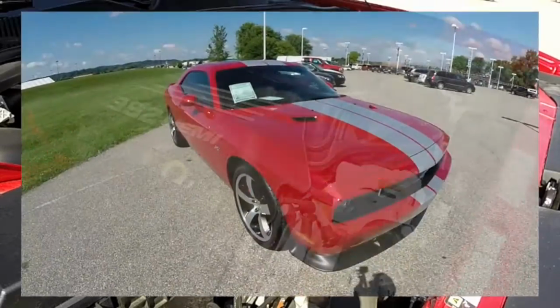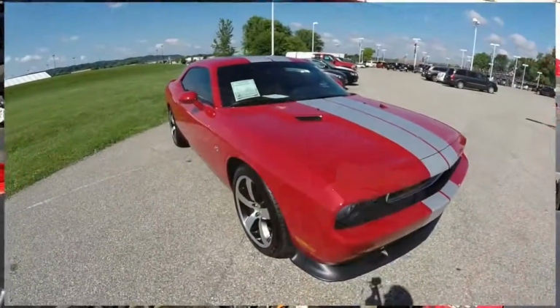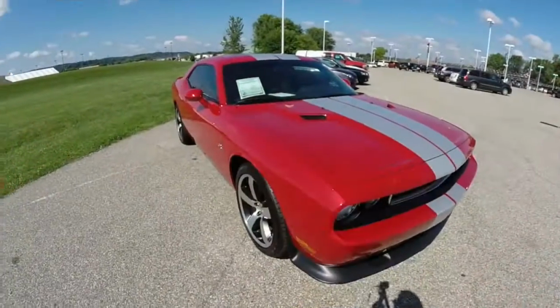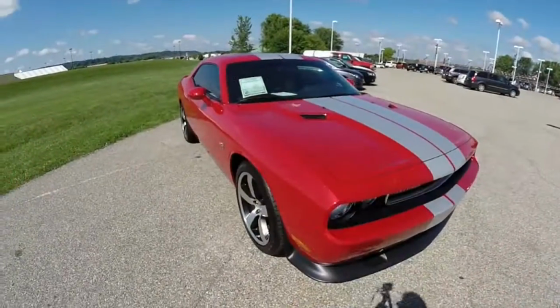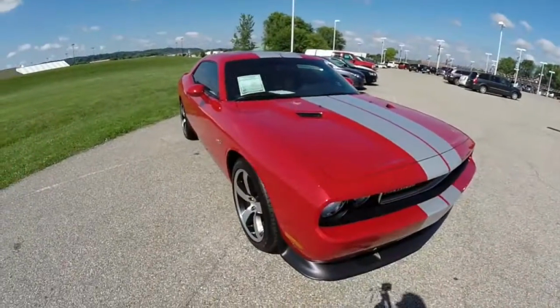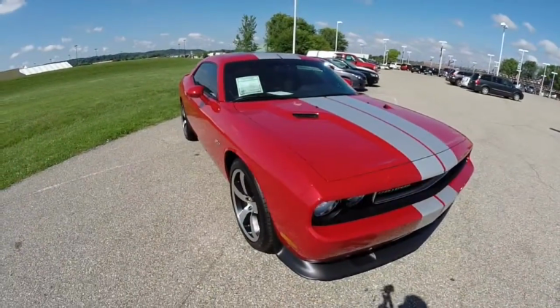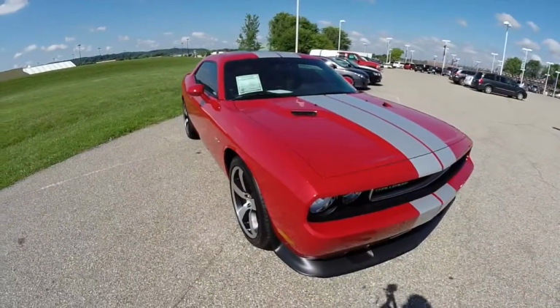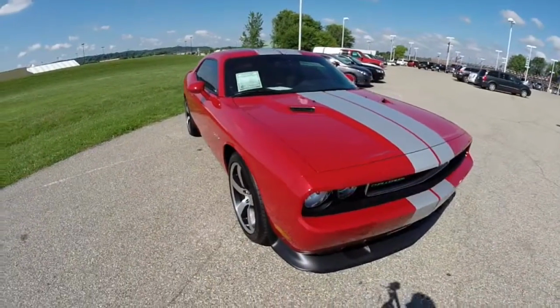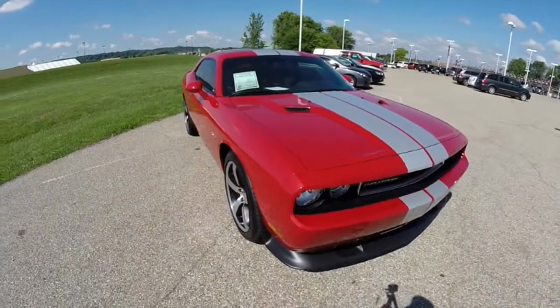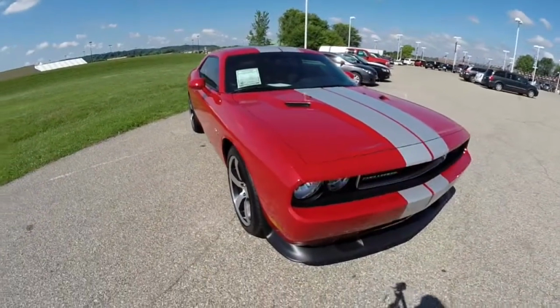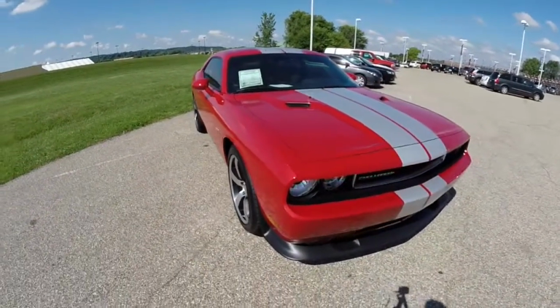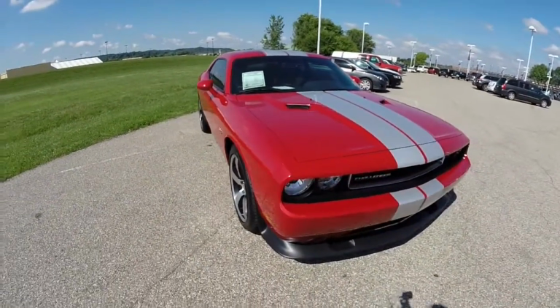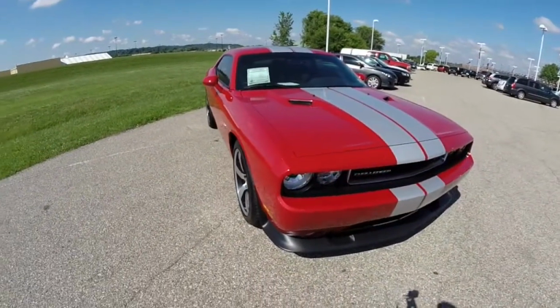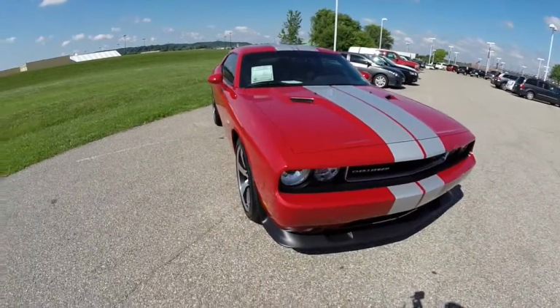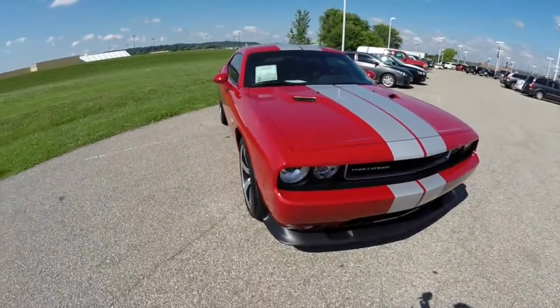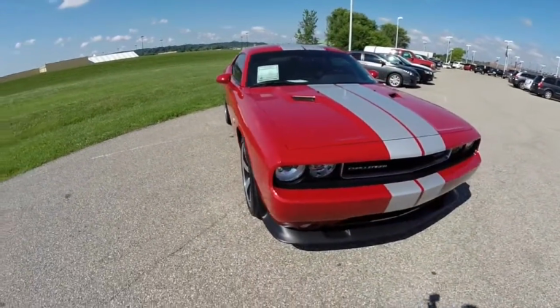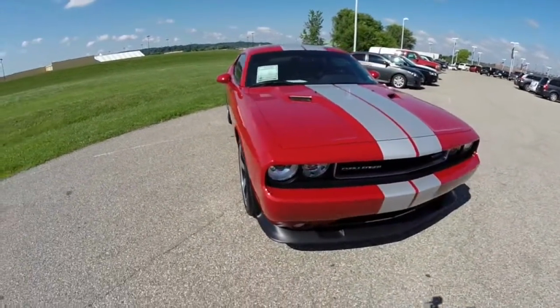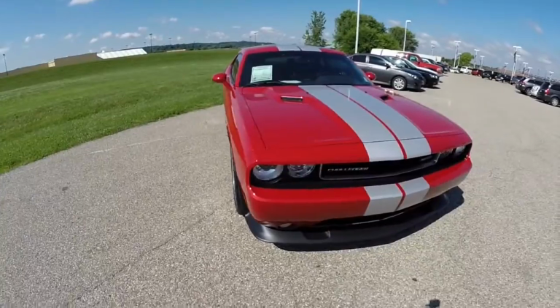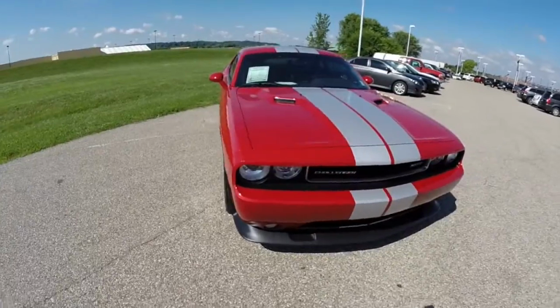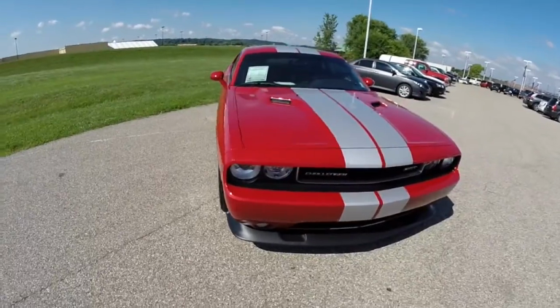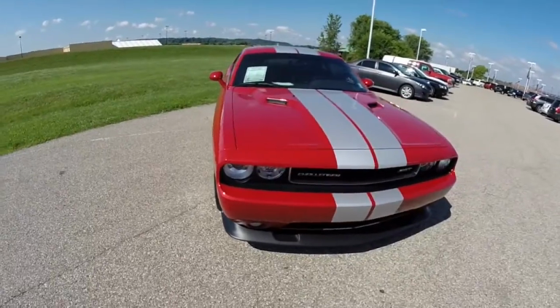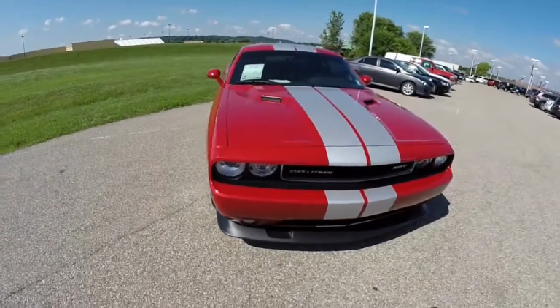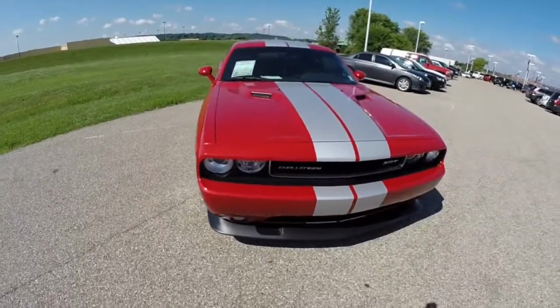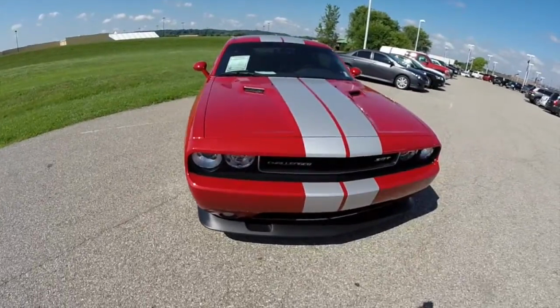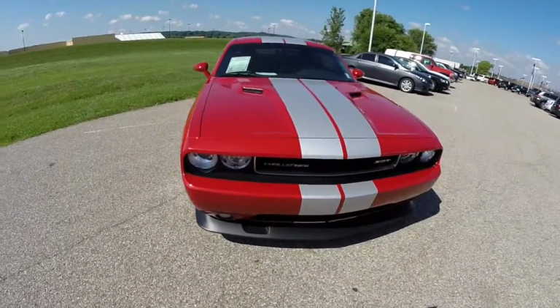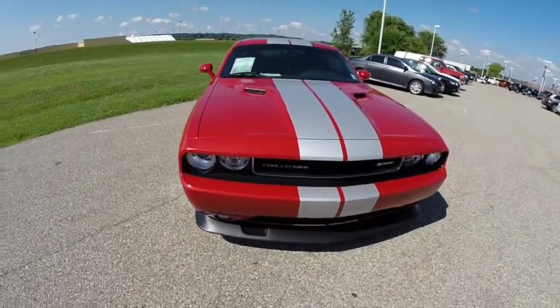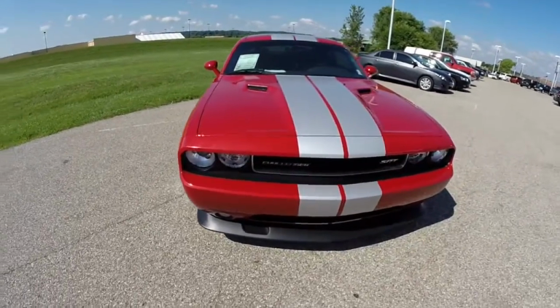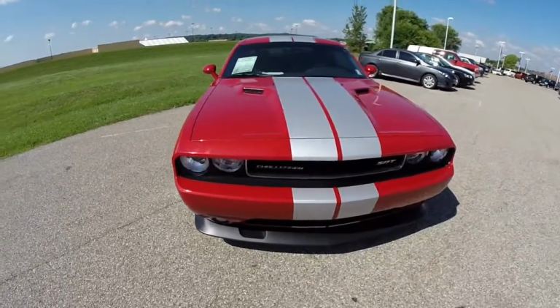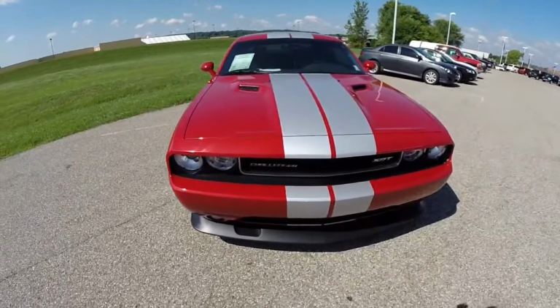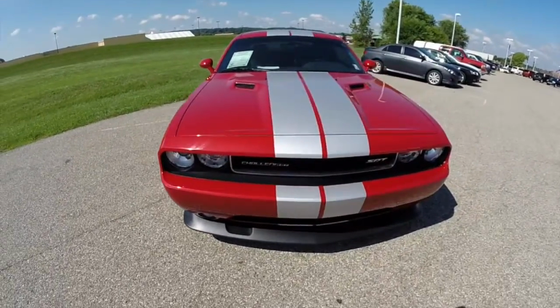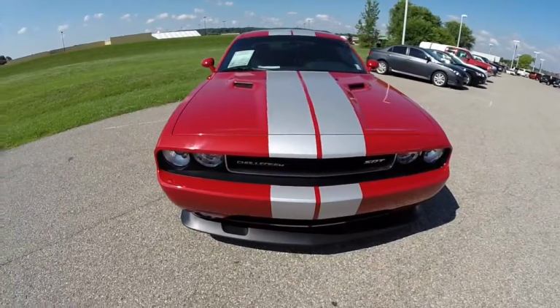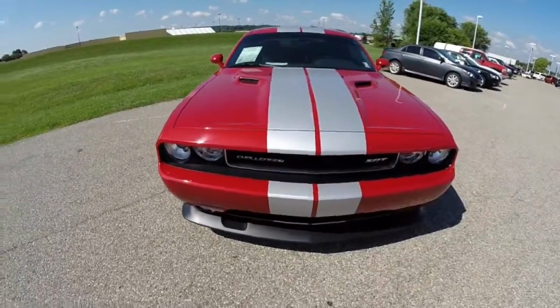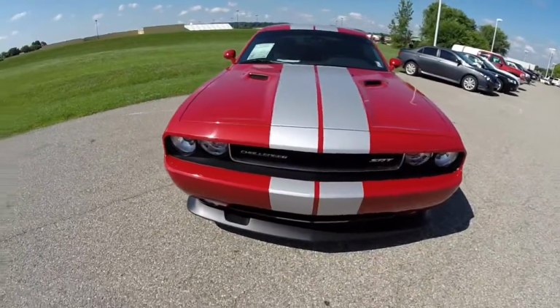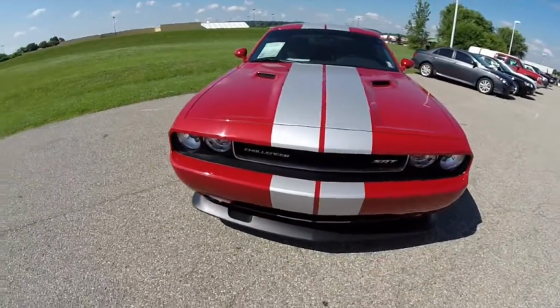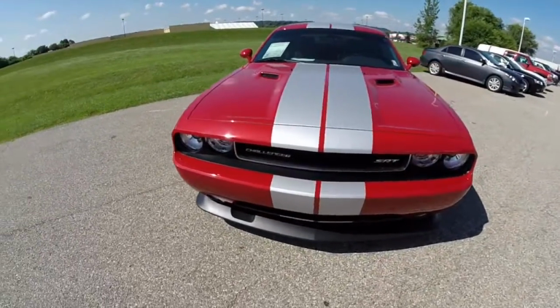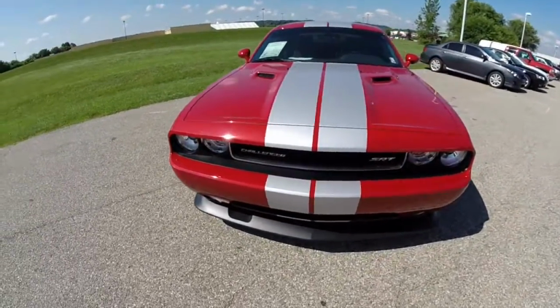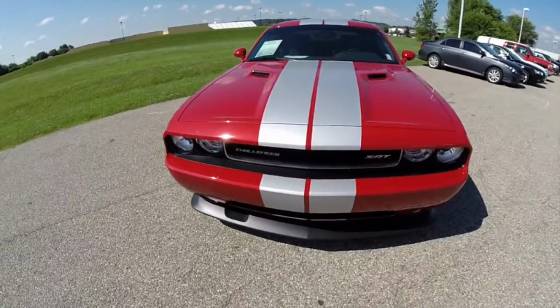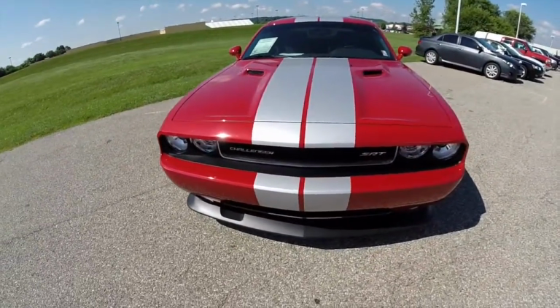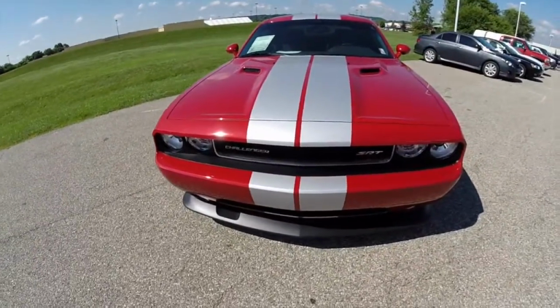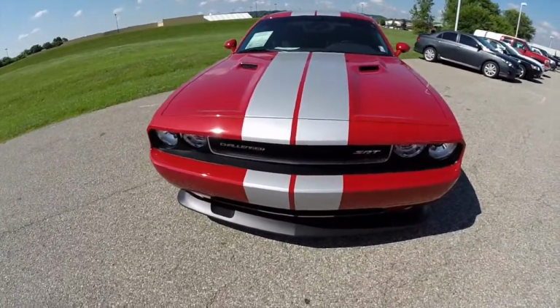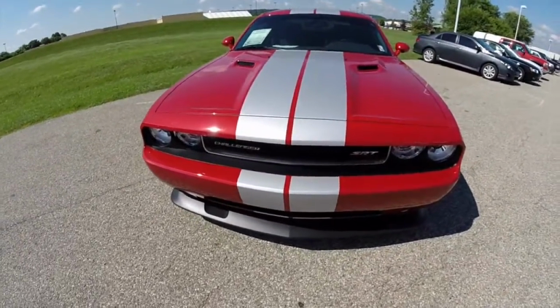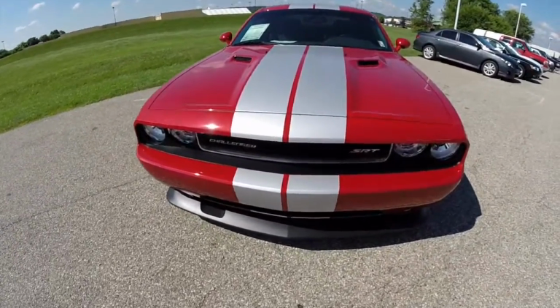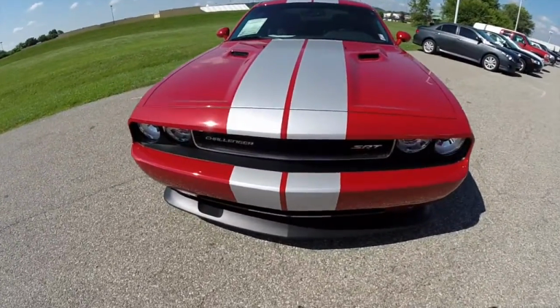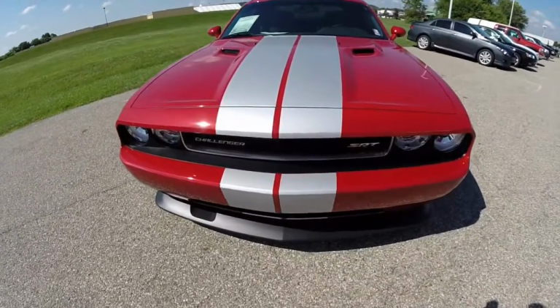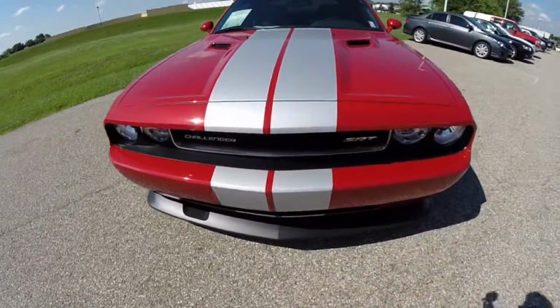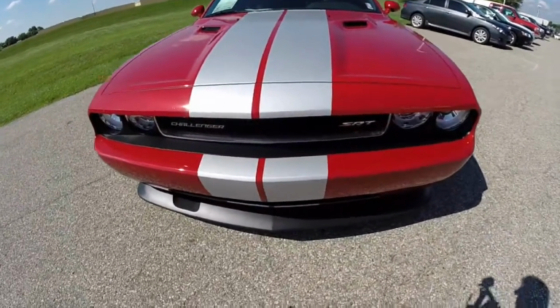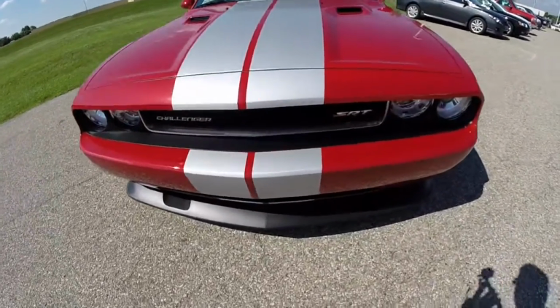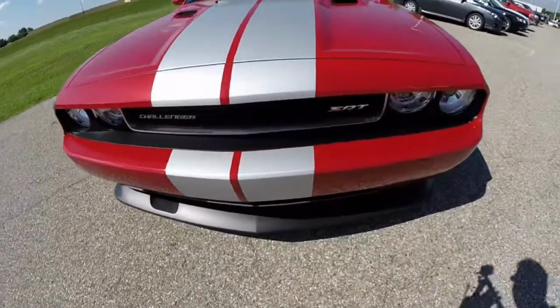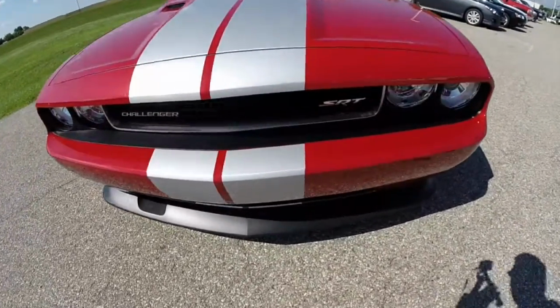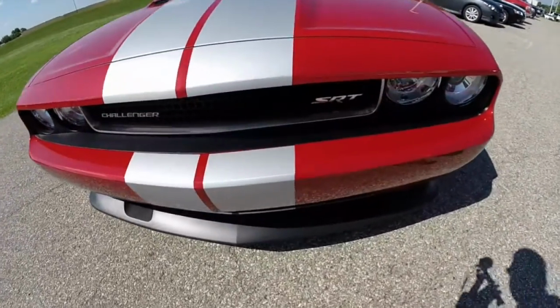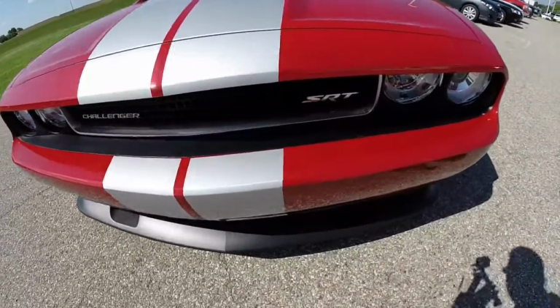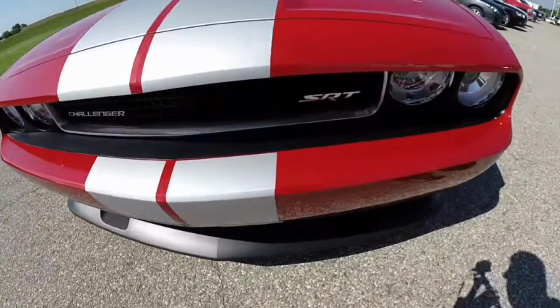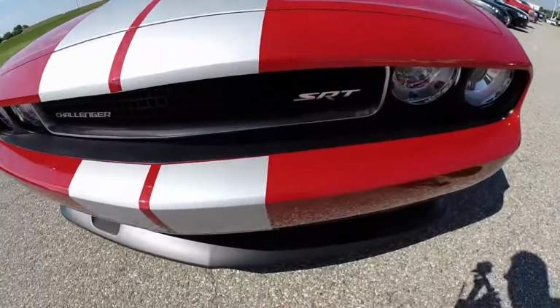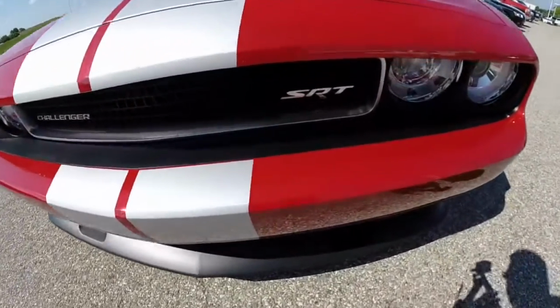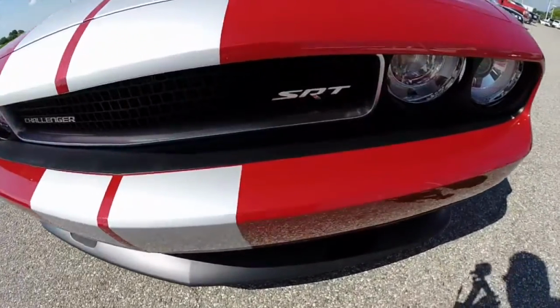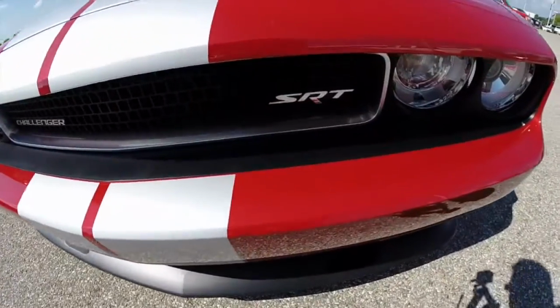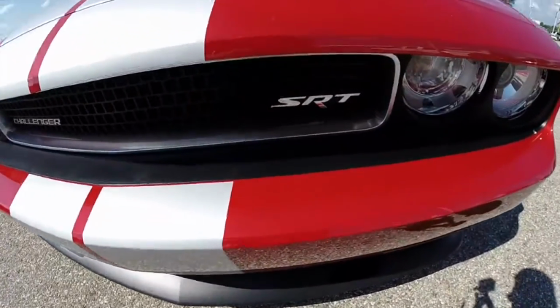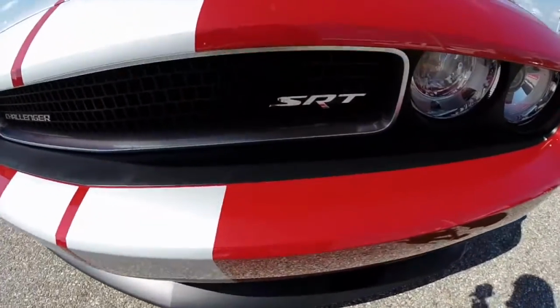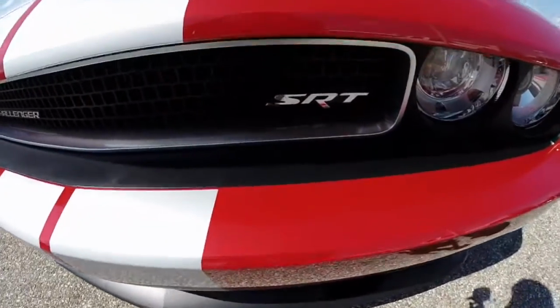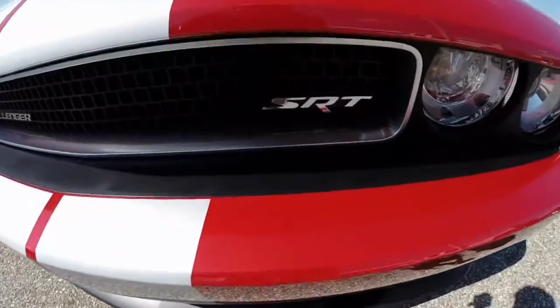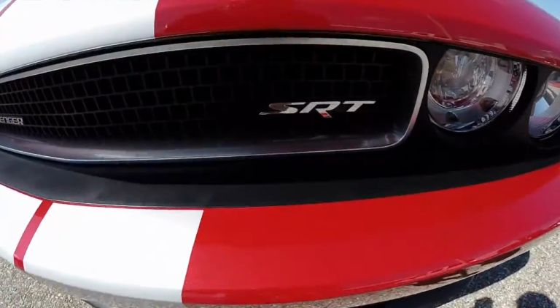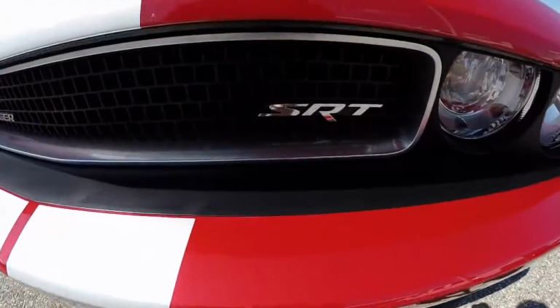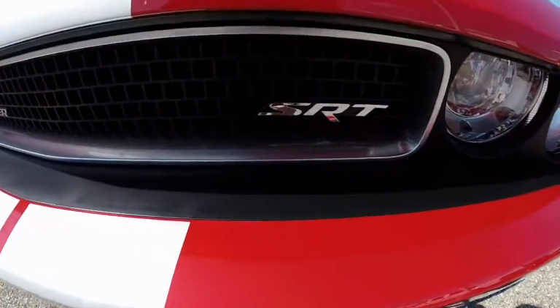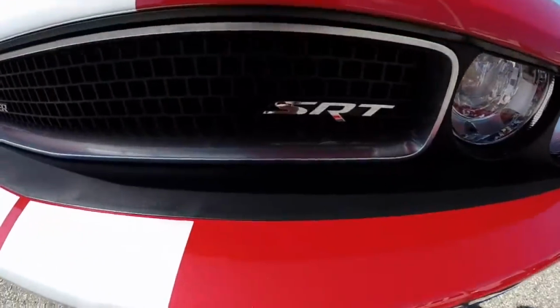Hello everyone. Today we're going to take a quick walk around look at this 2012 Dodge Challenger SRT 392.